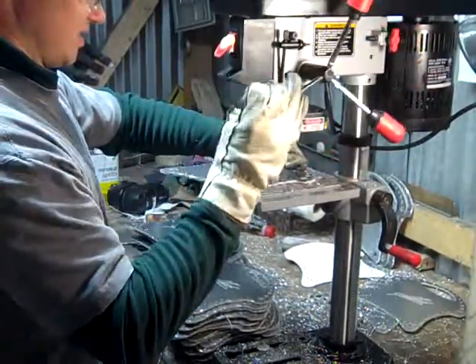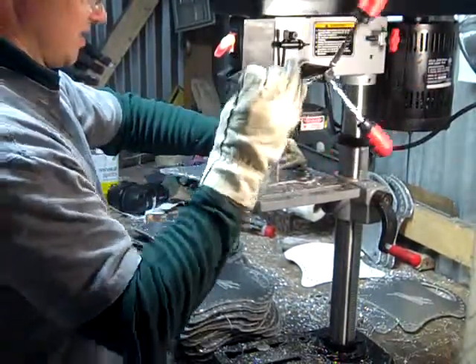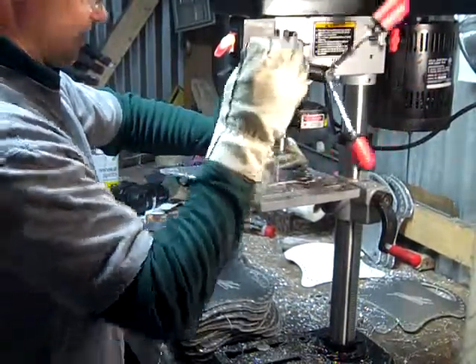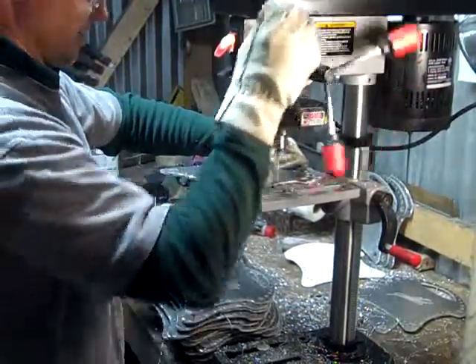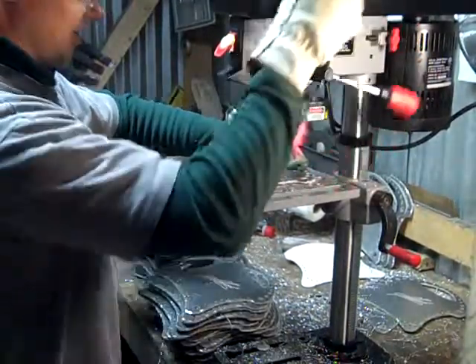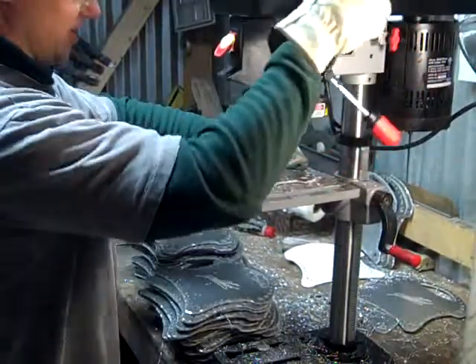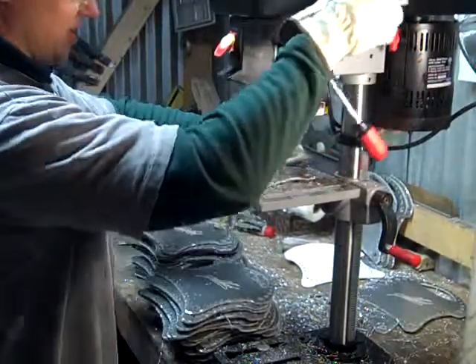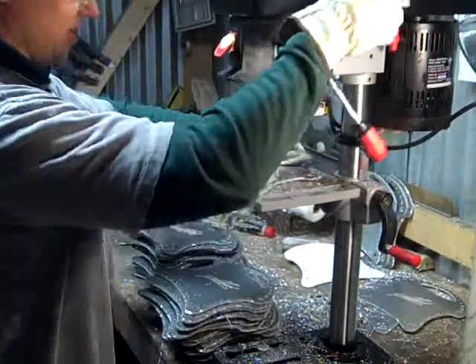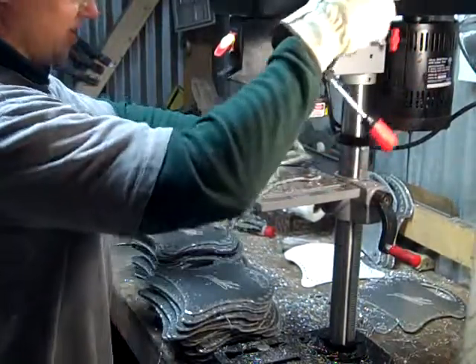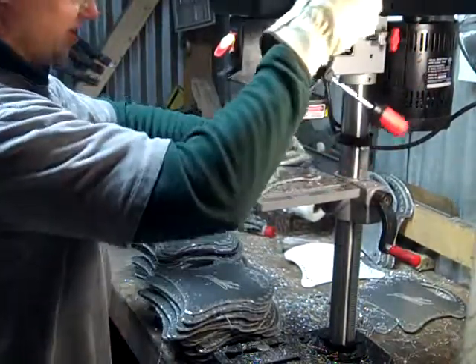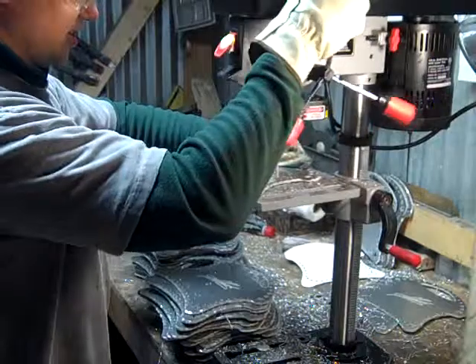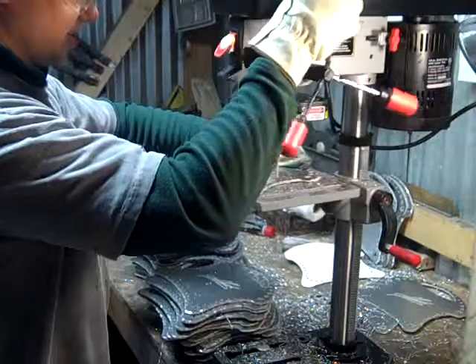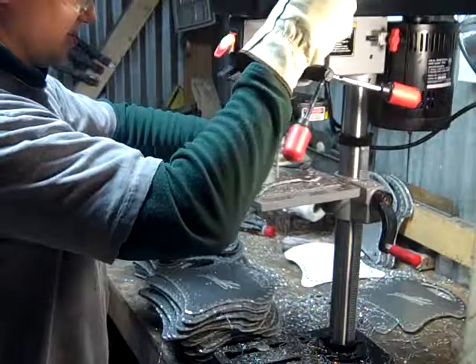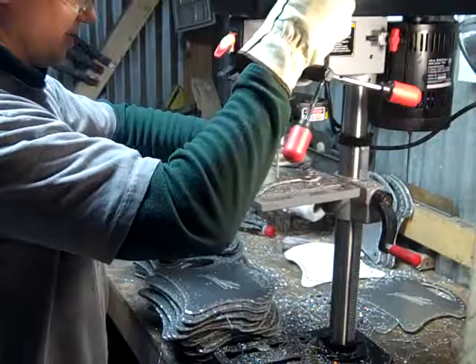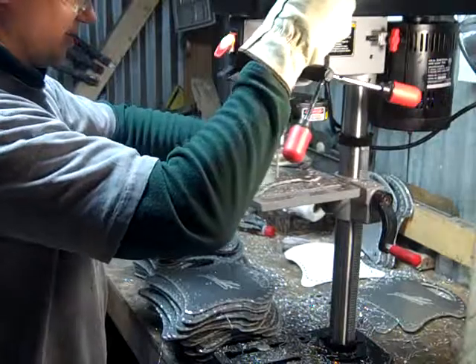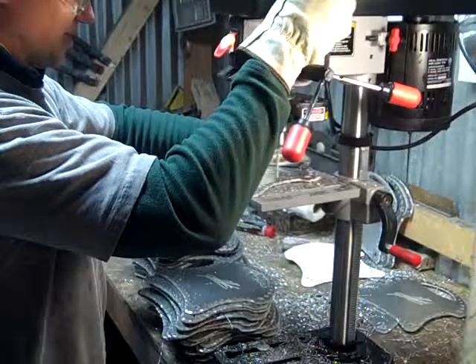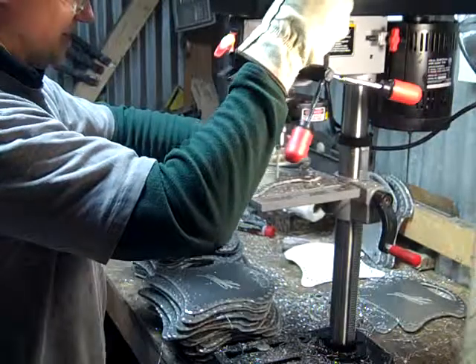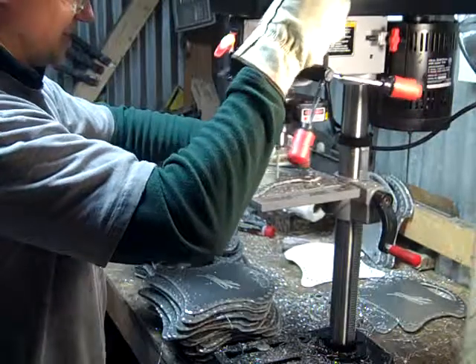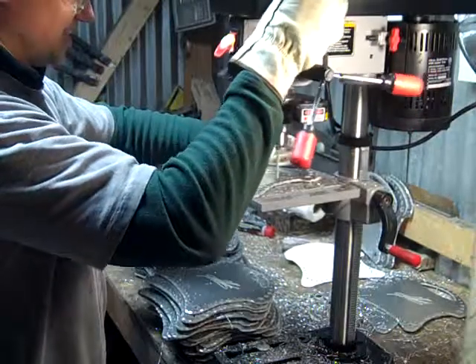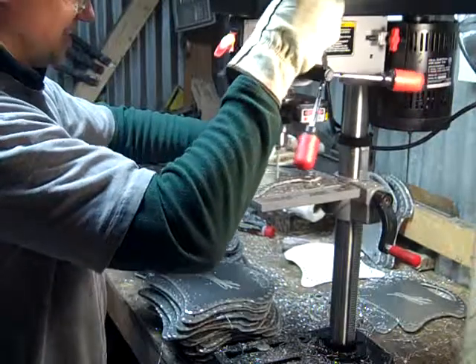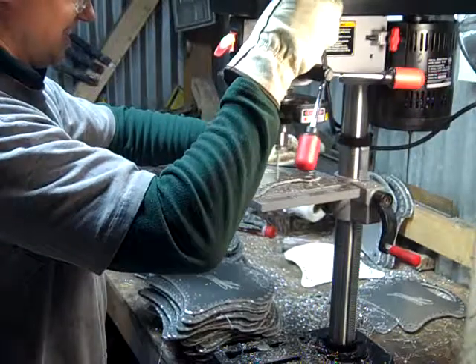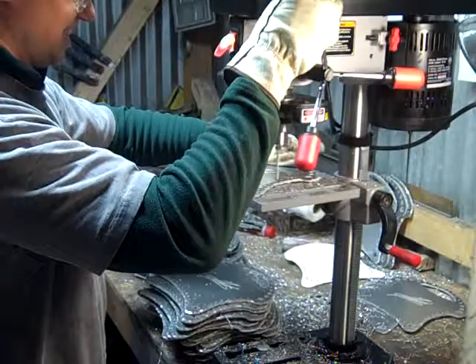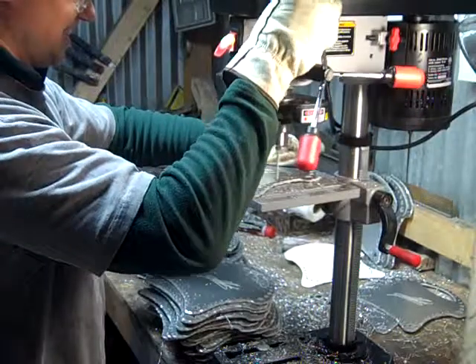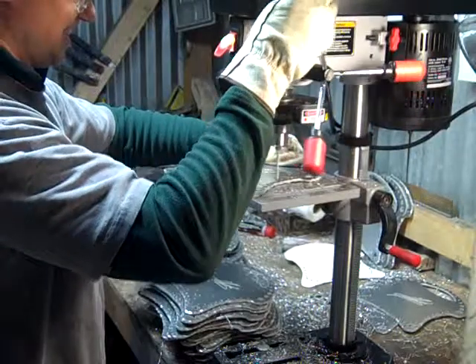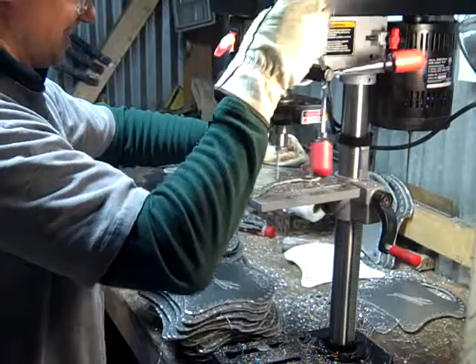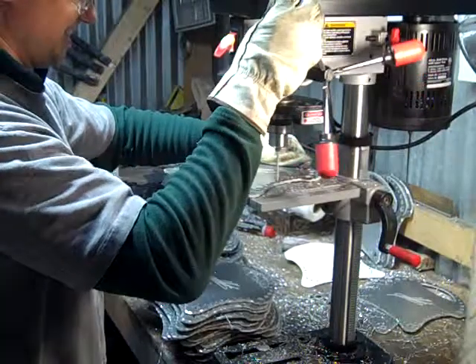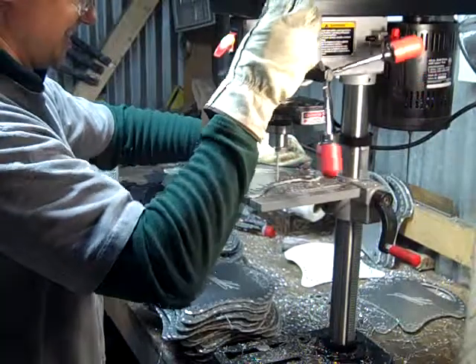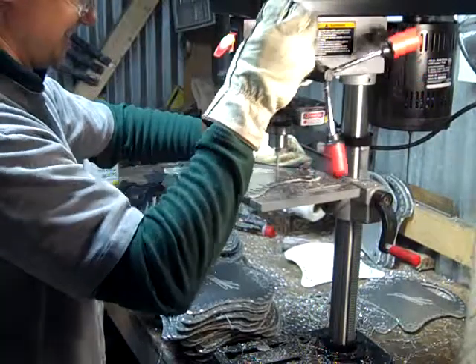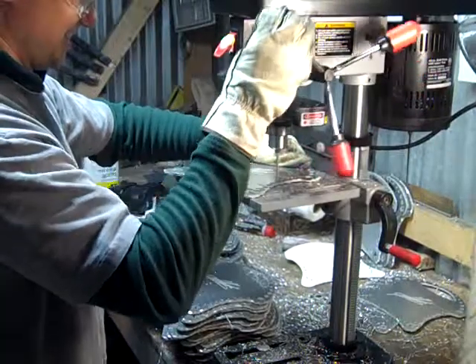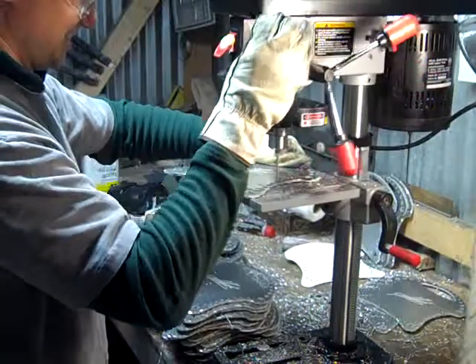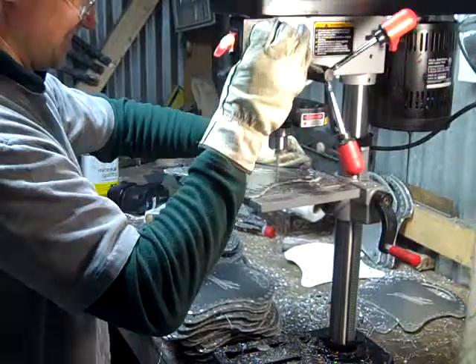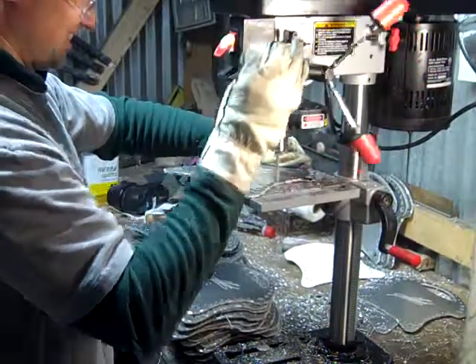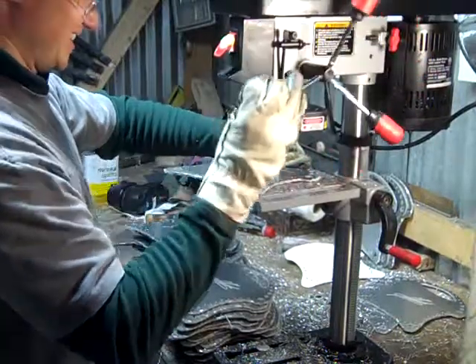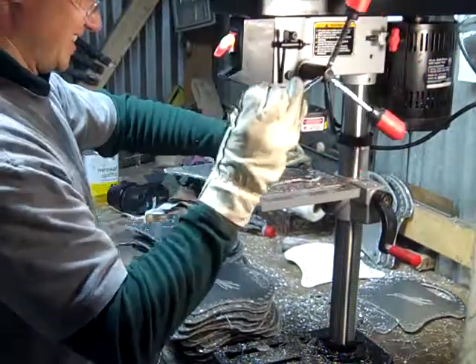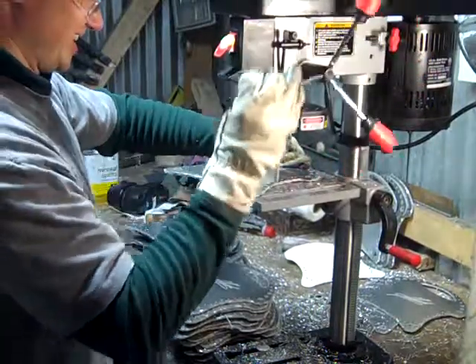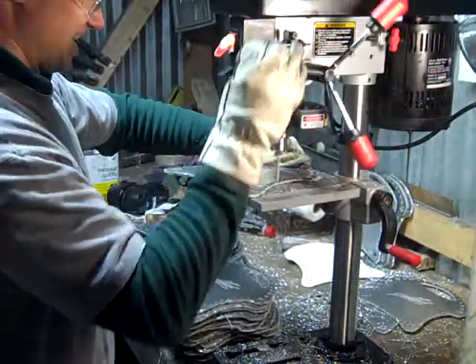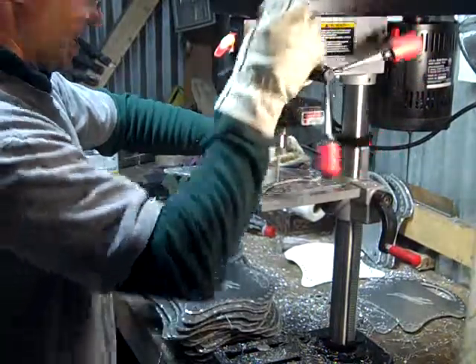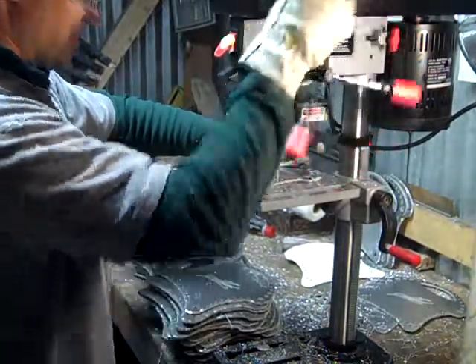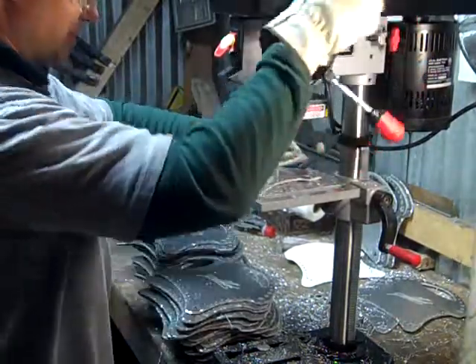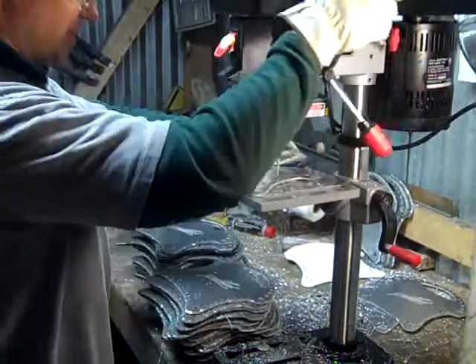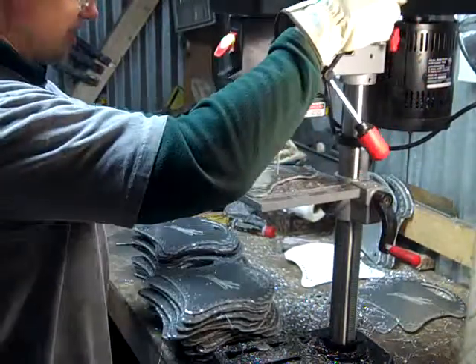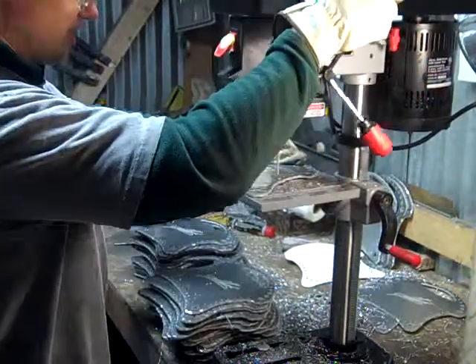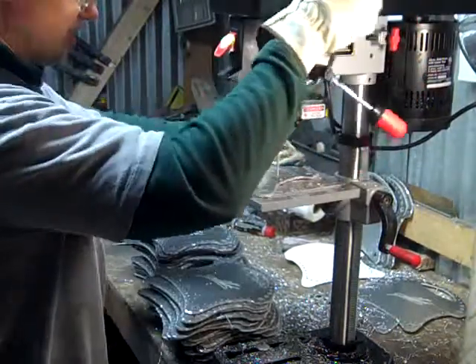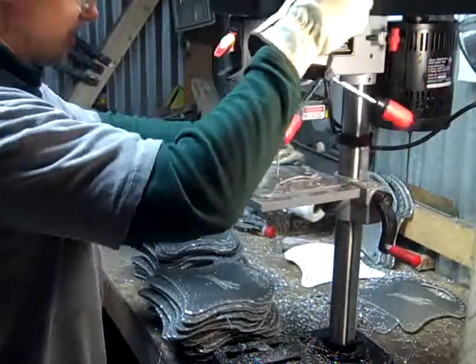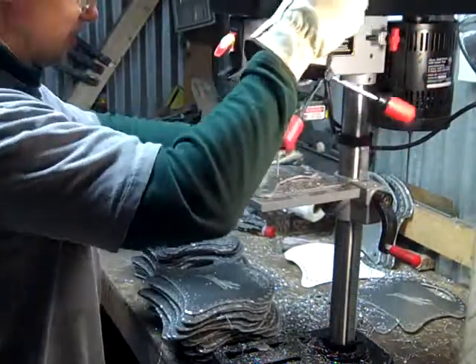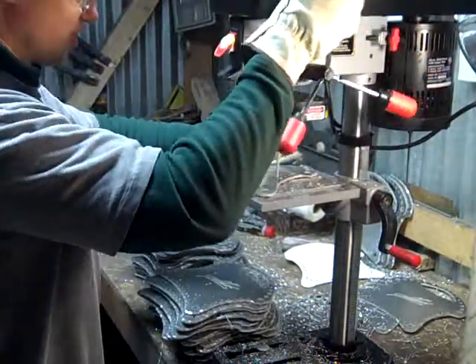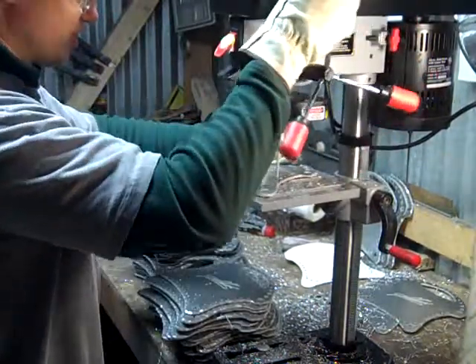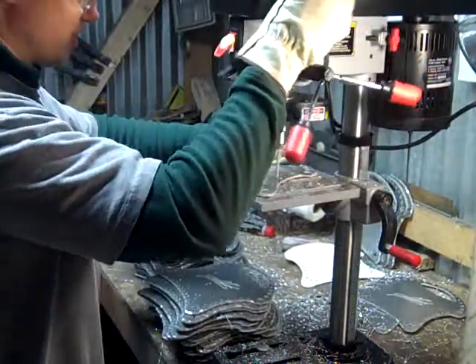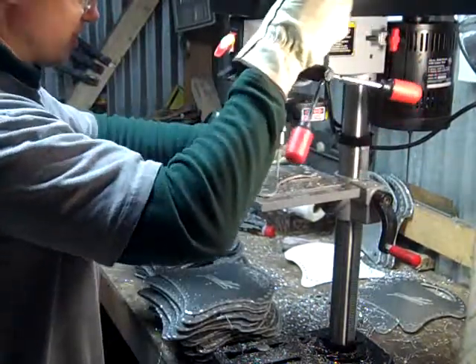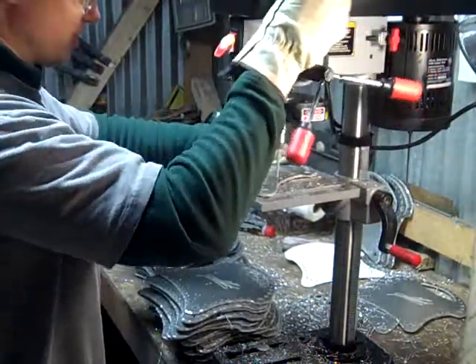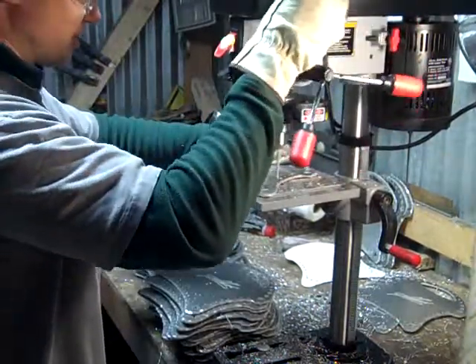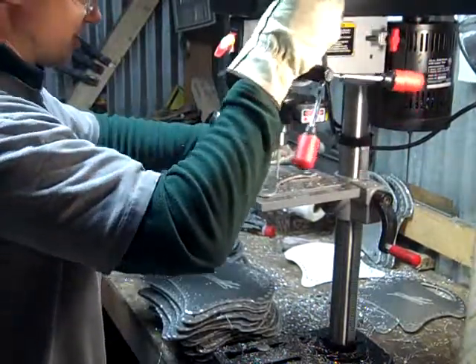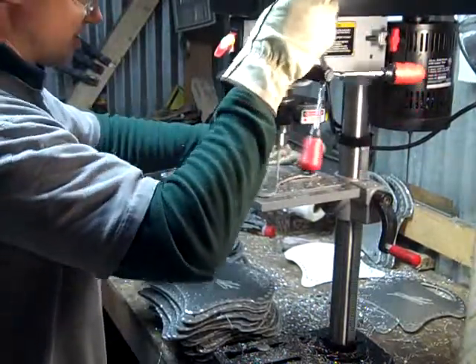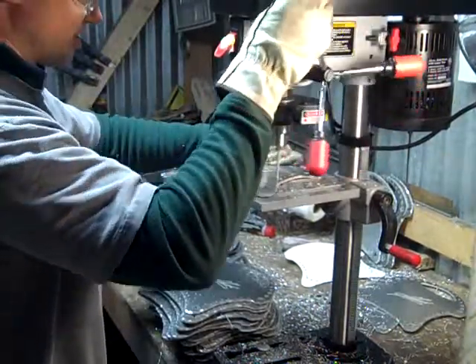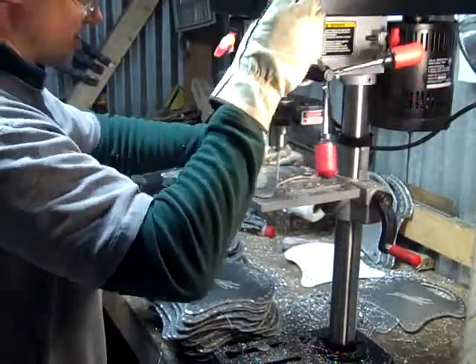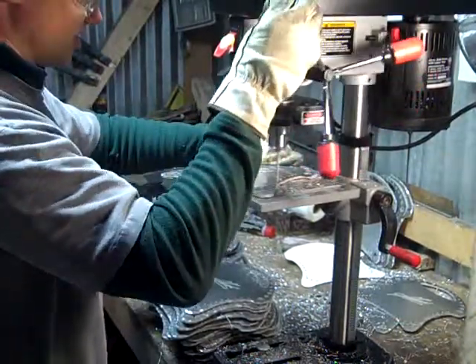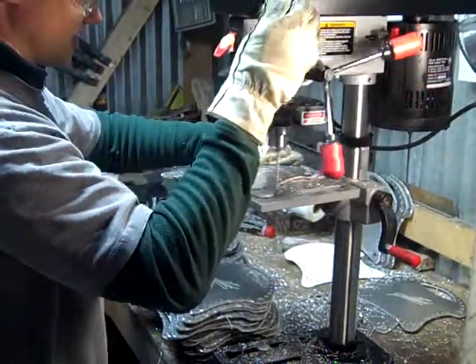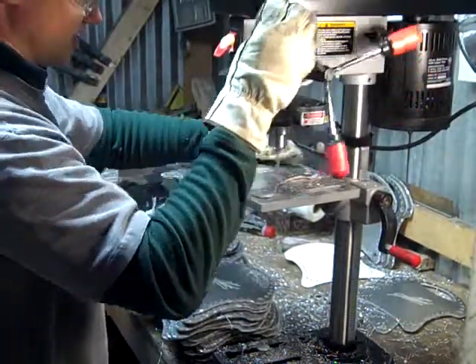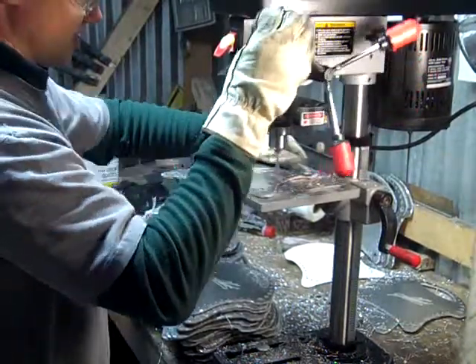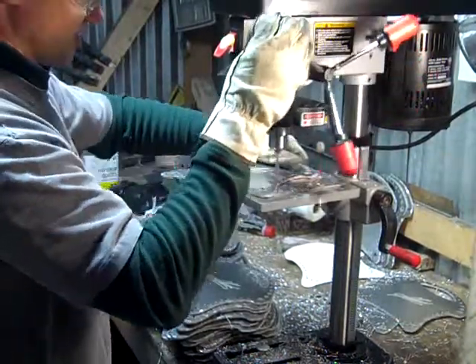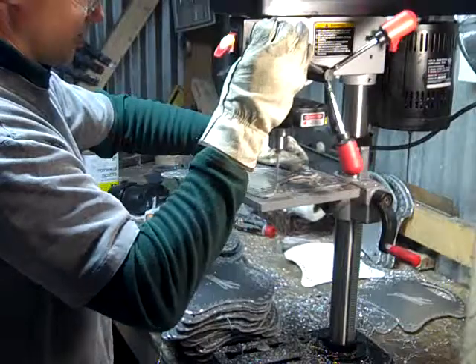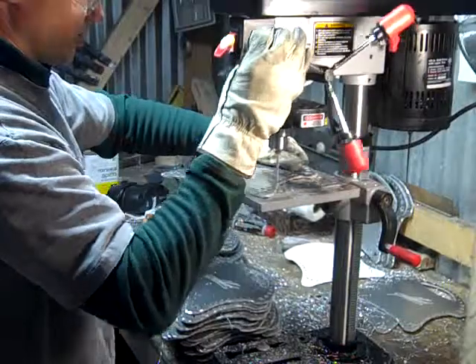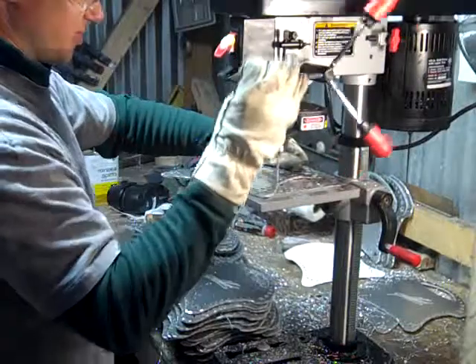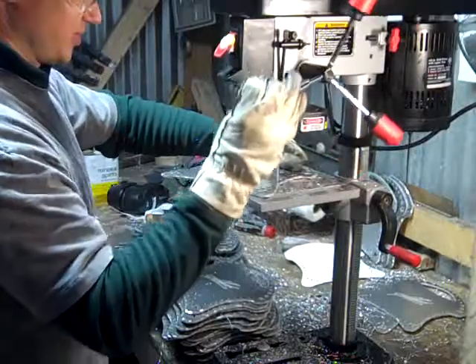And it just takes a little while. But I just thought I'd show you the process of drilling these holes.